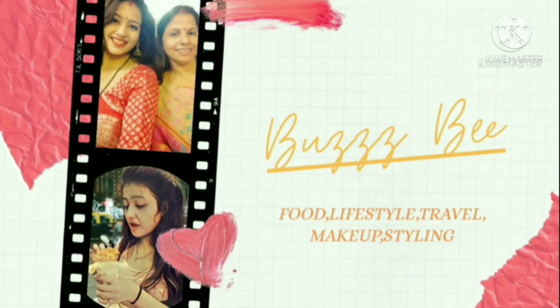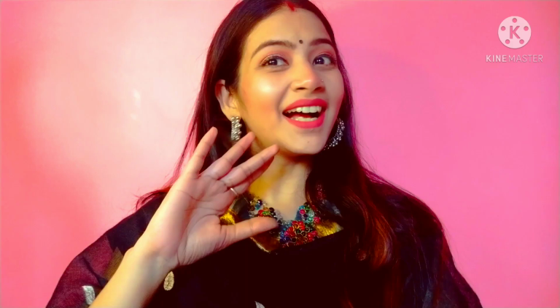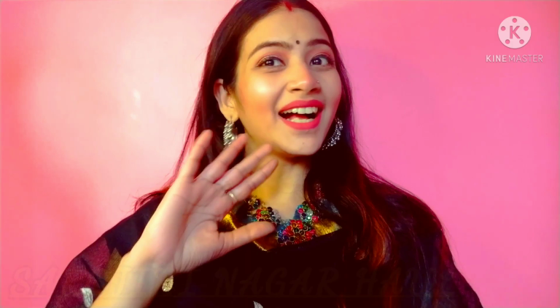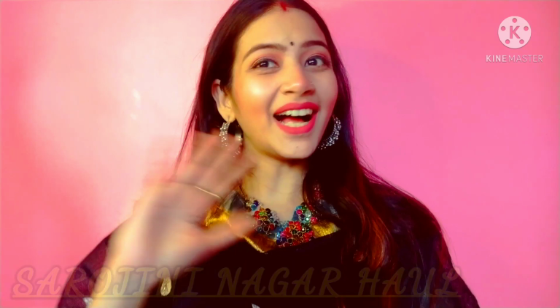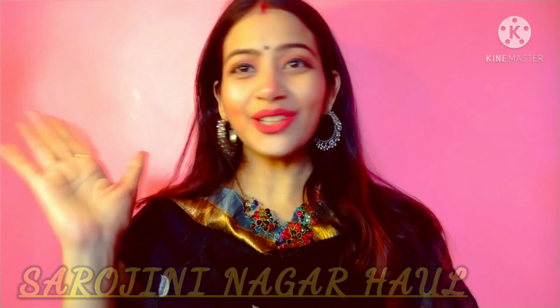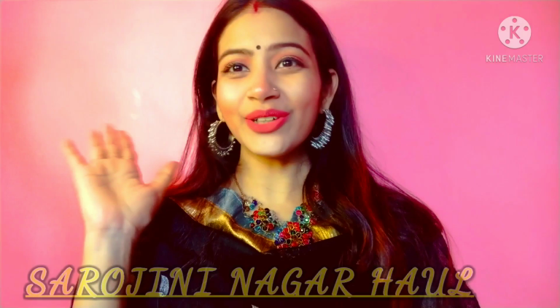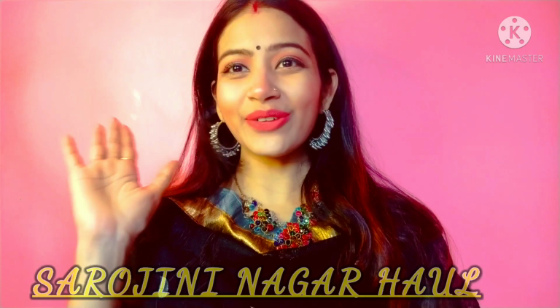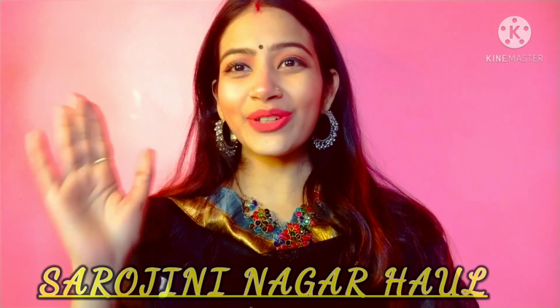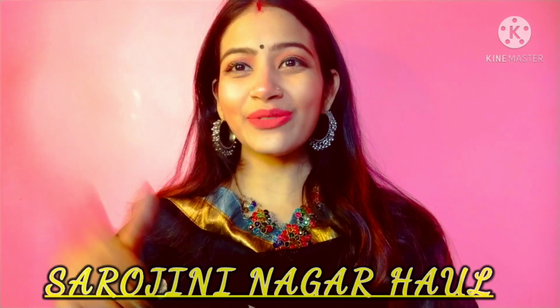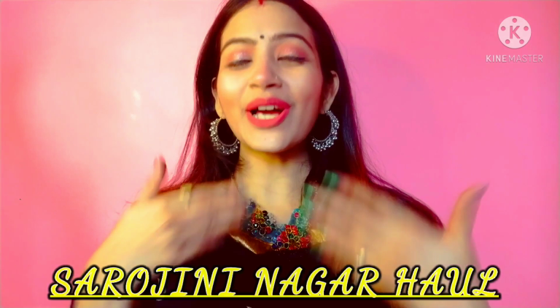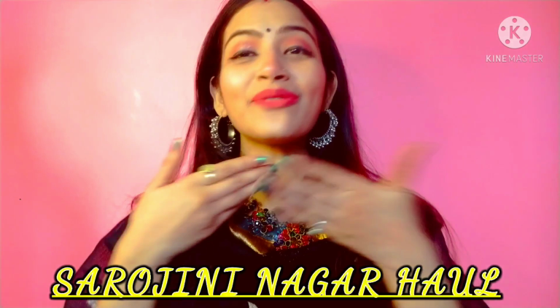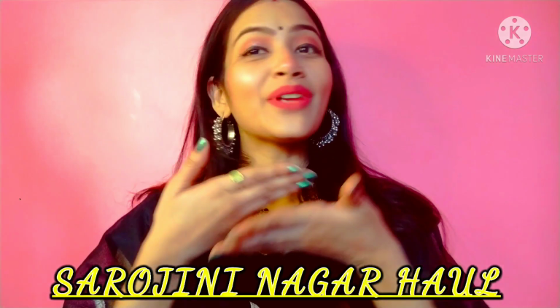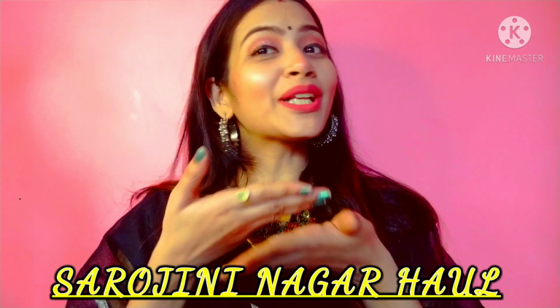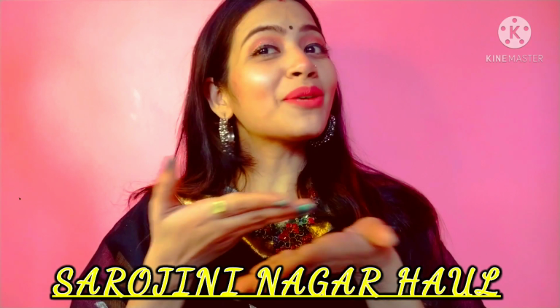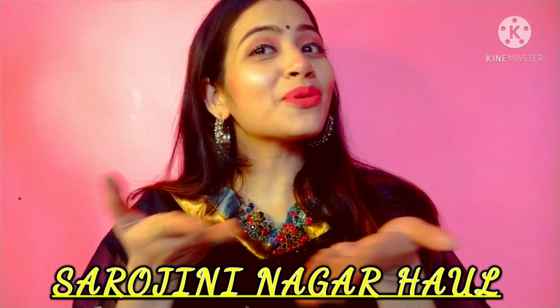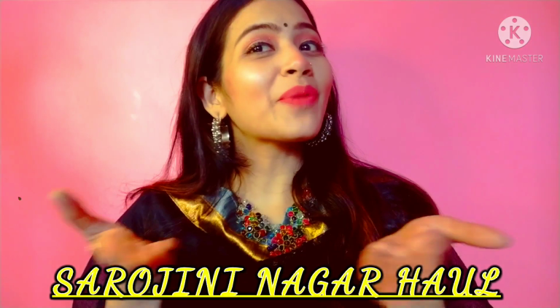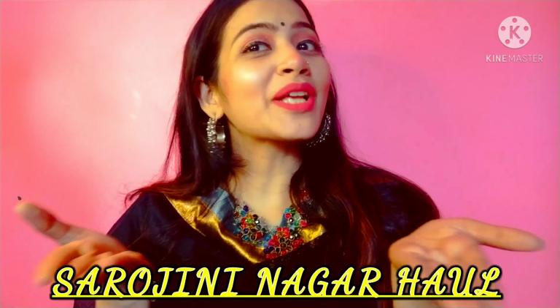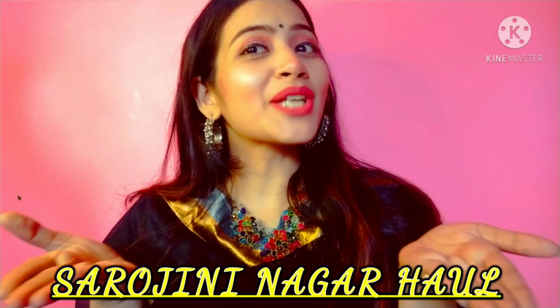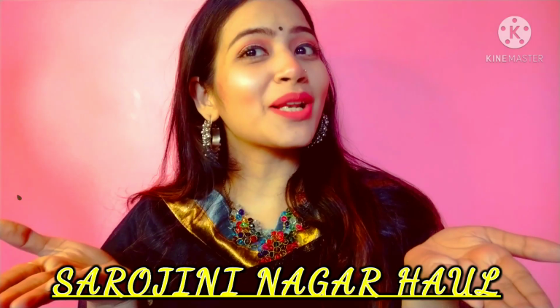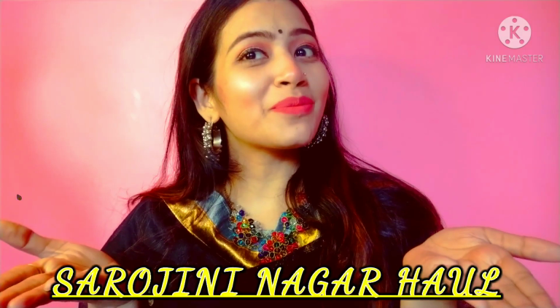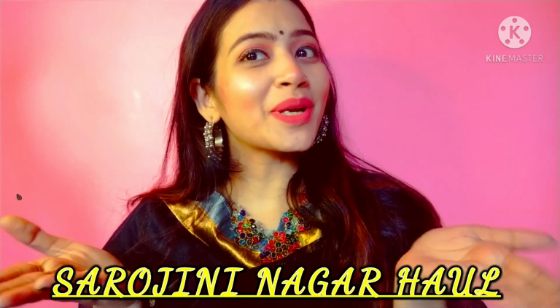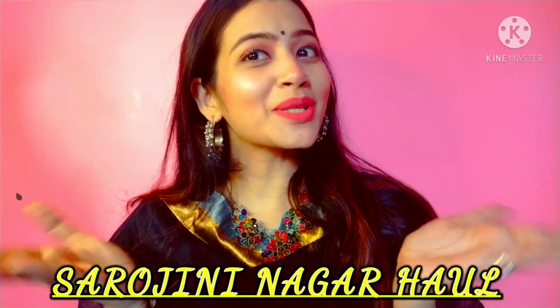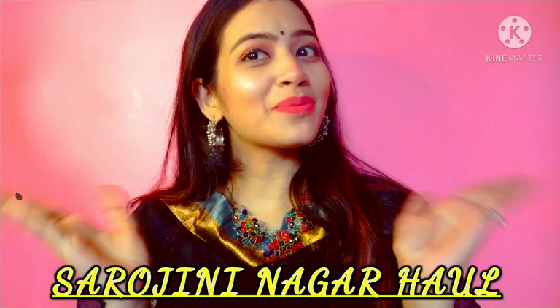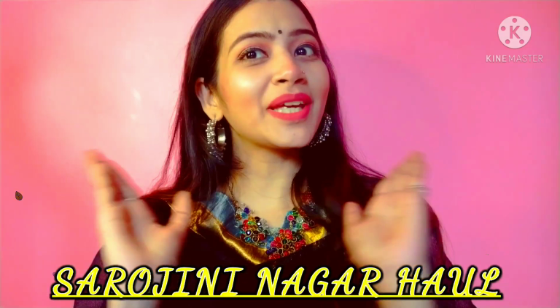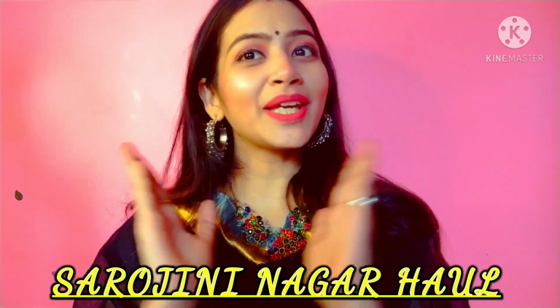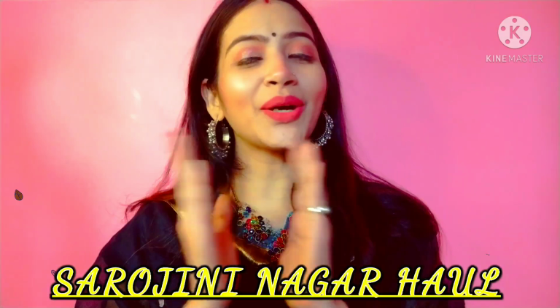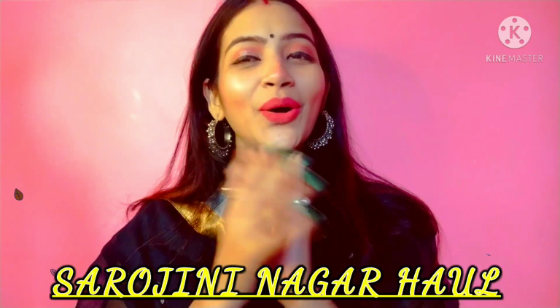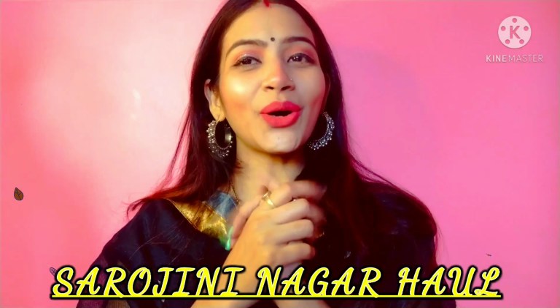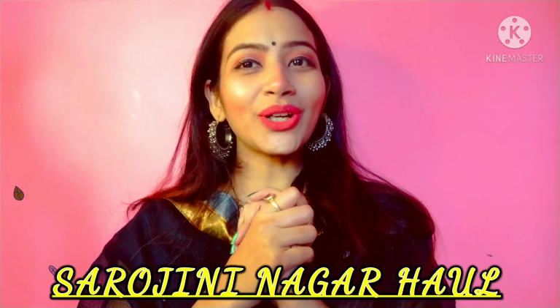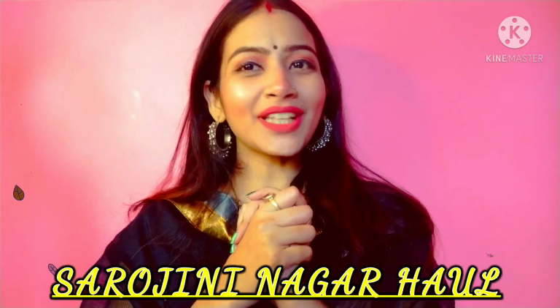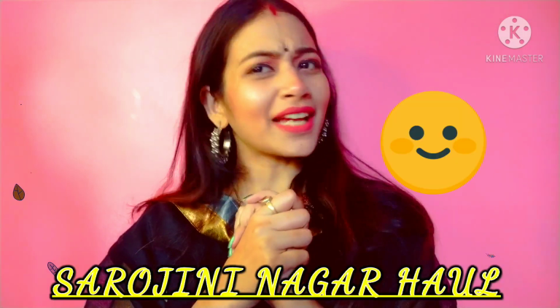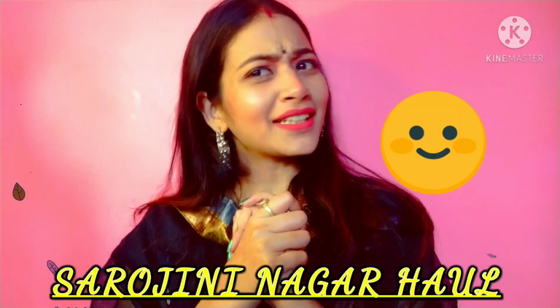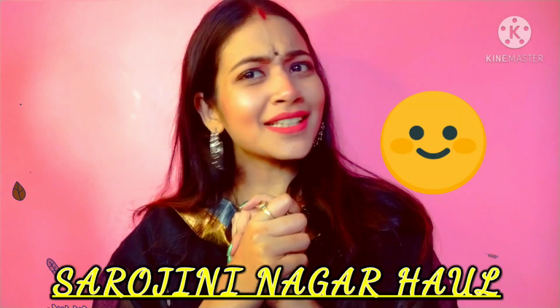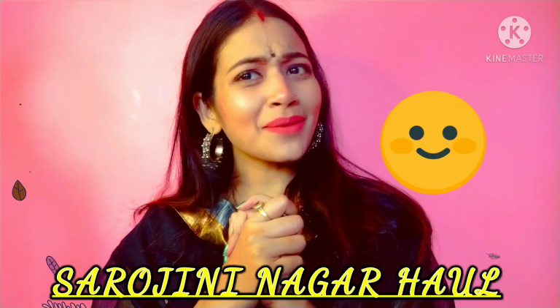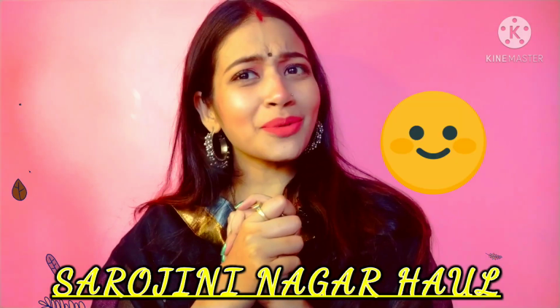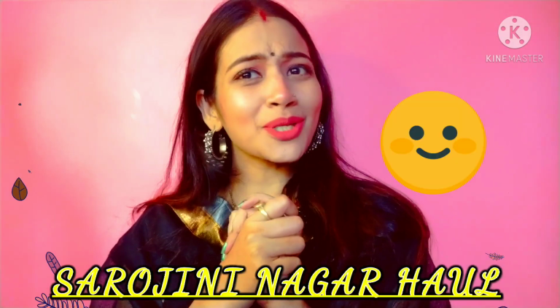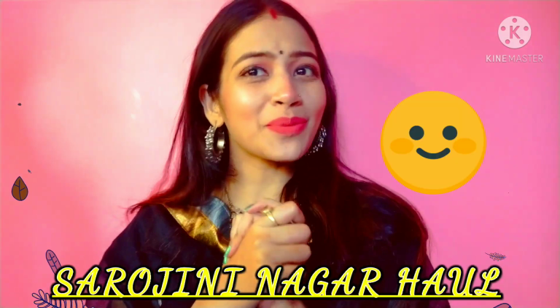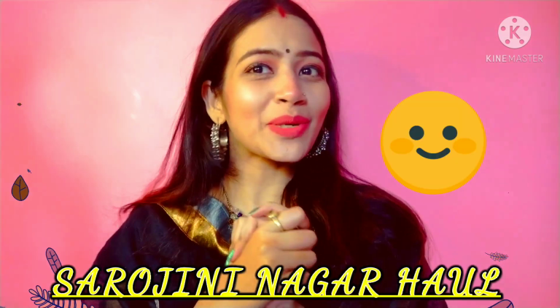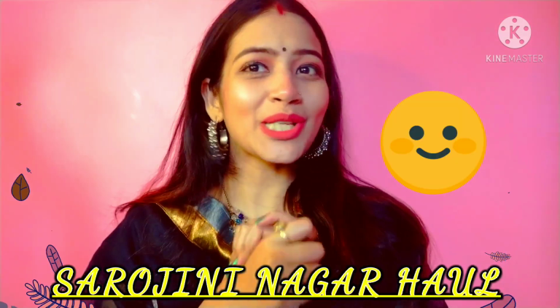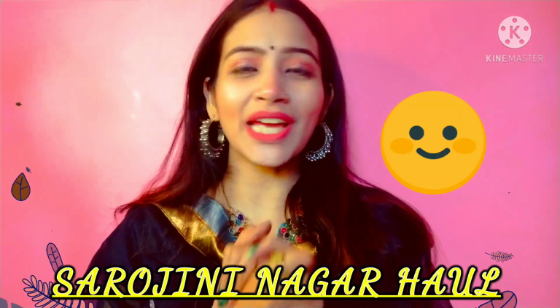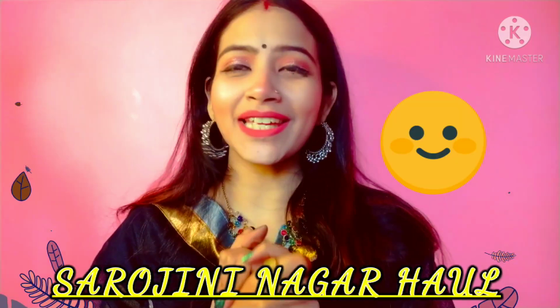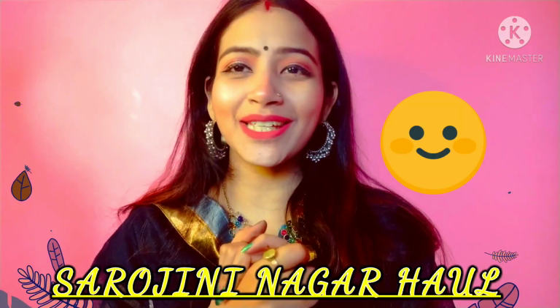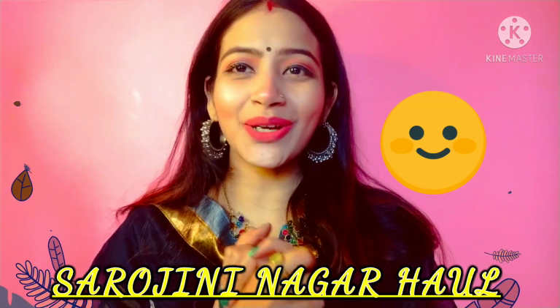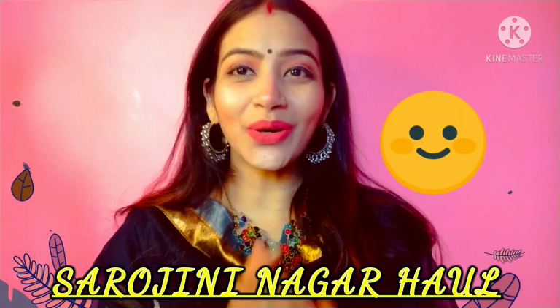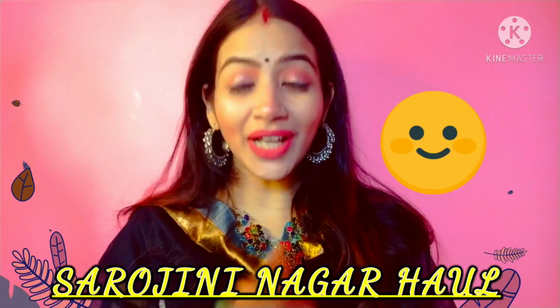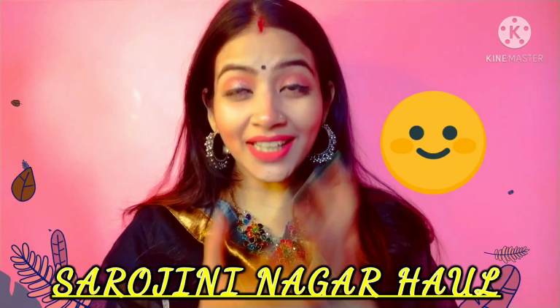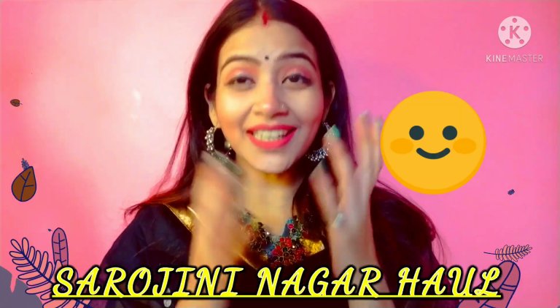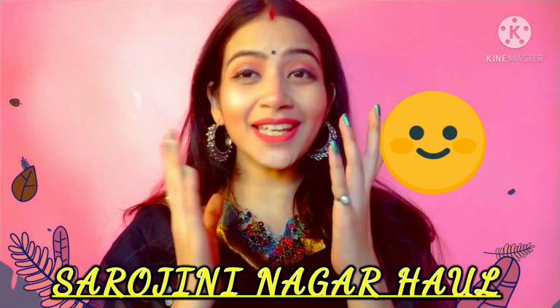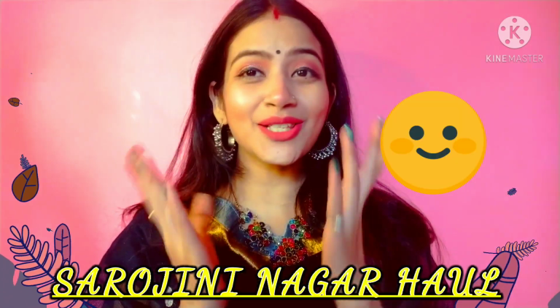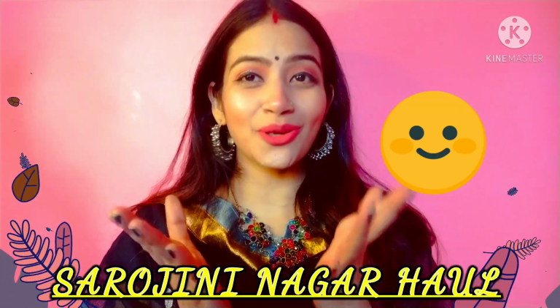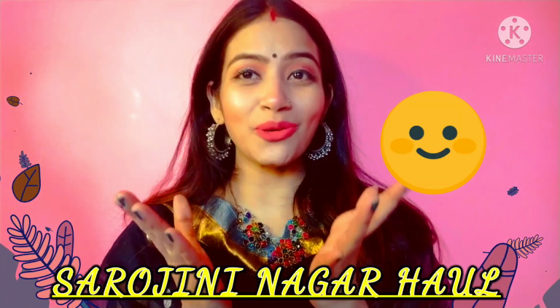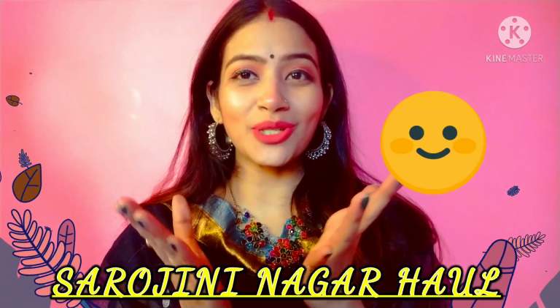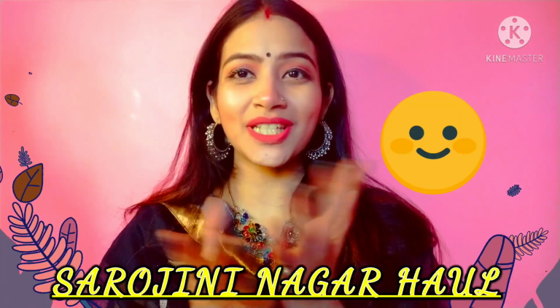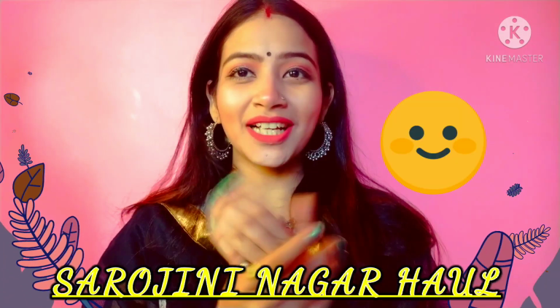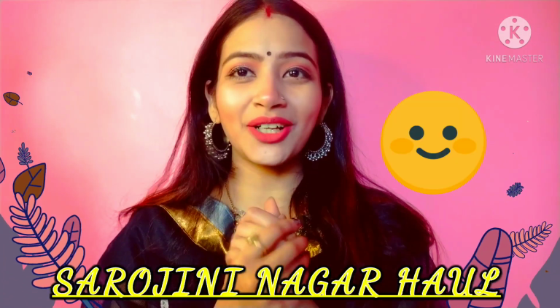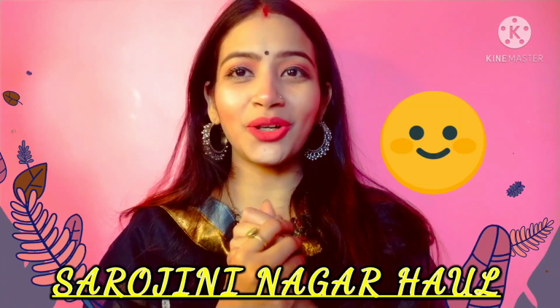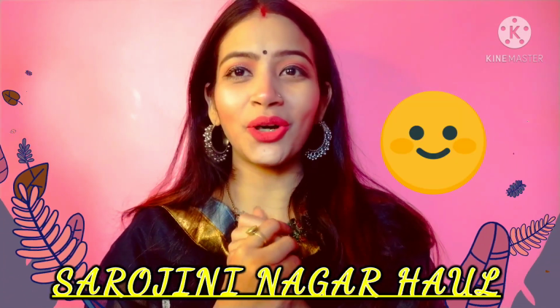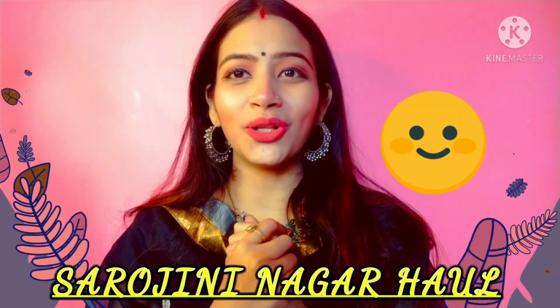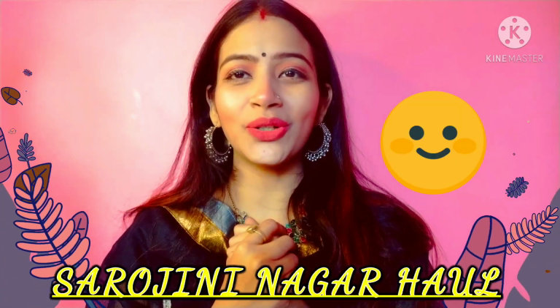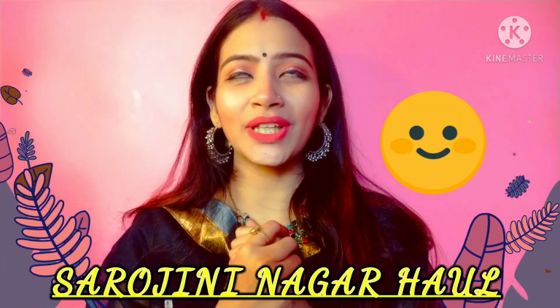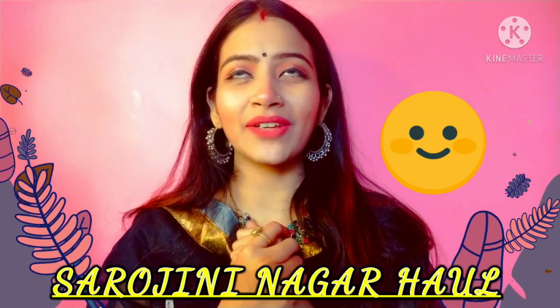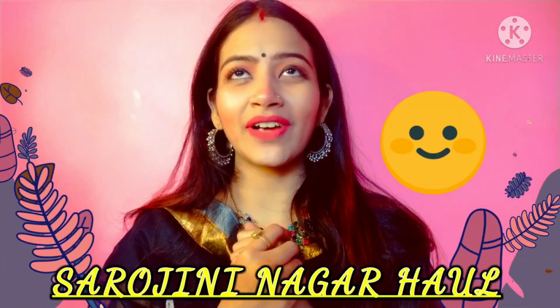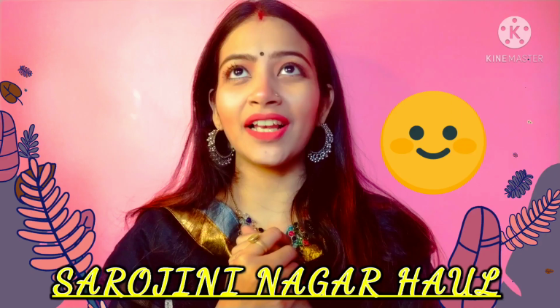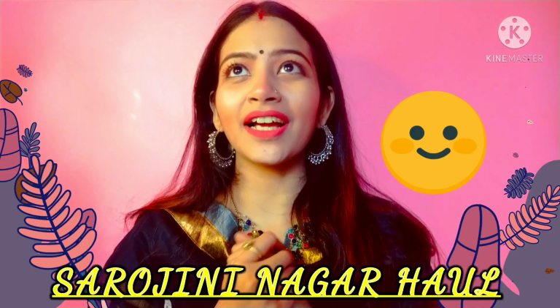Hello everyone! Welcome to my channel BuzzBee! The title of this video is going to be a Sarojini Nagar Haul.